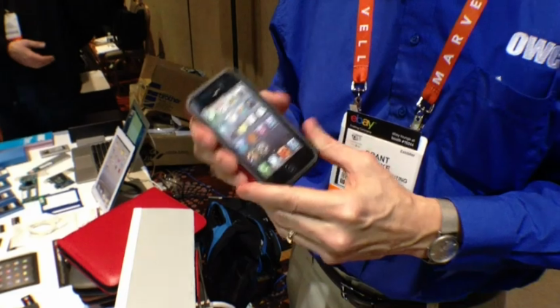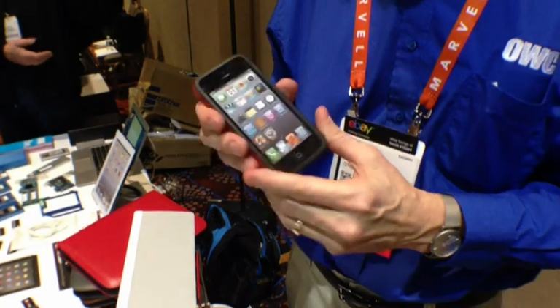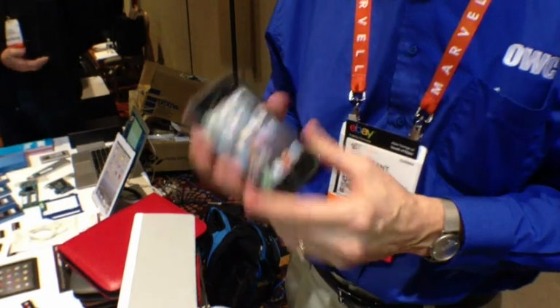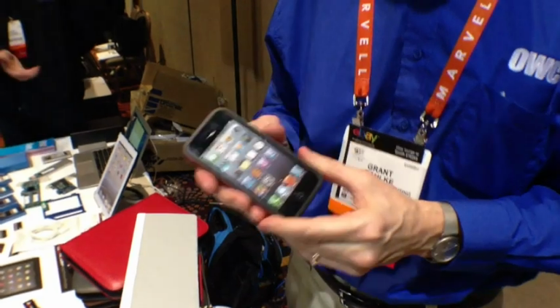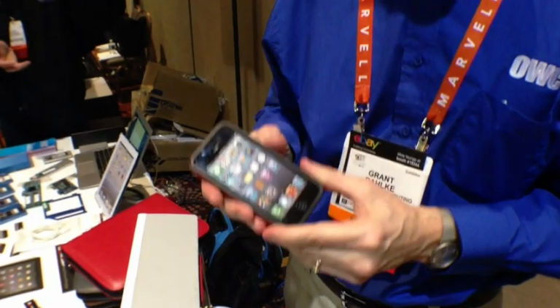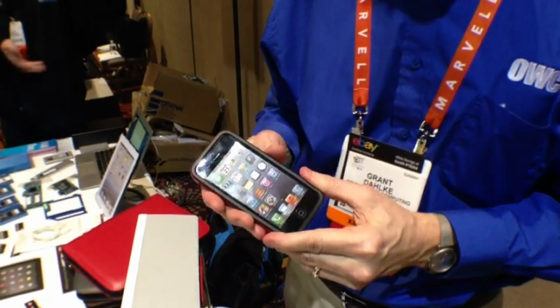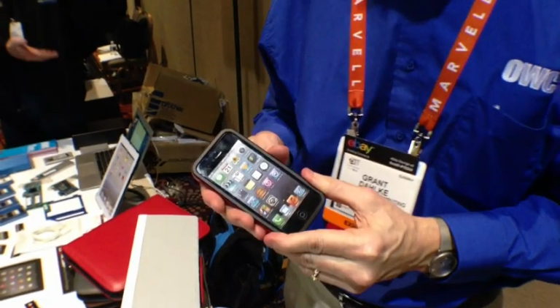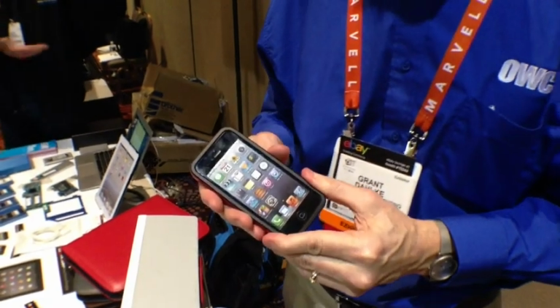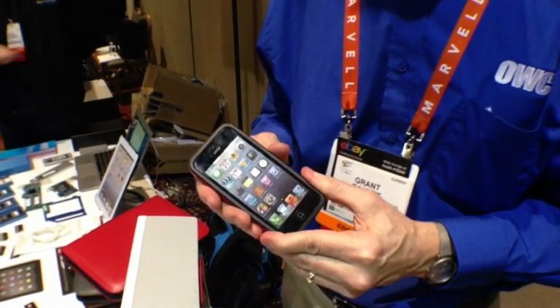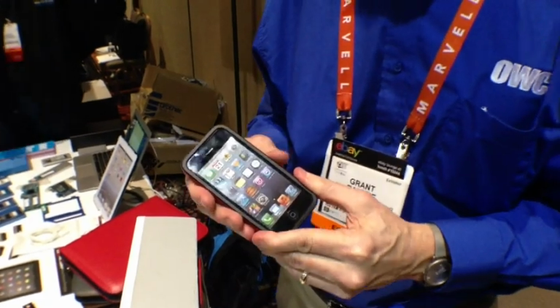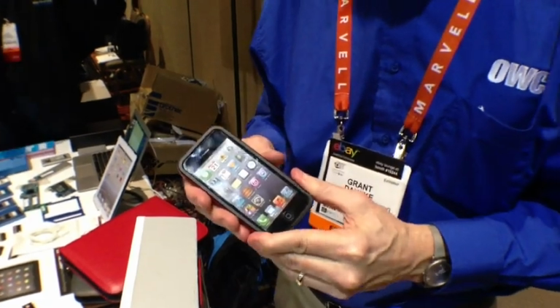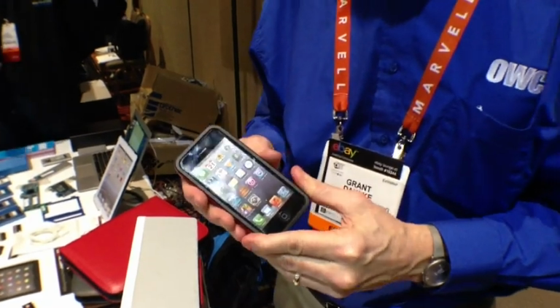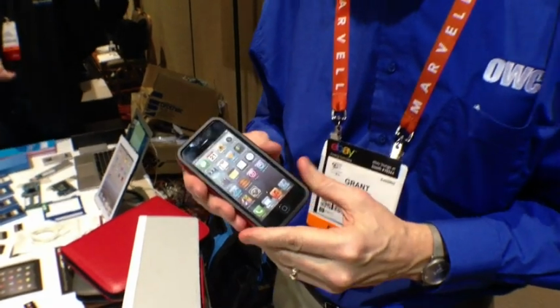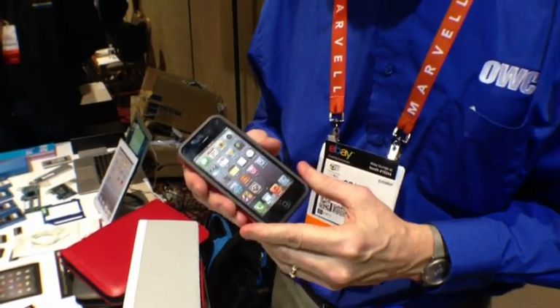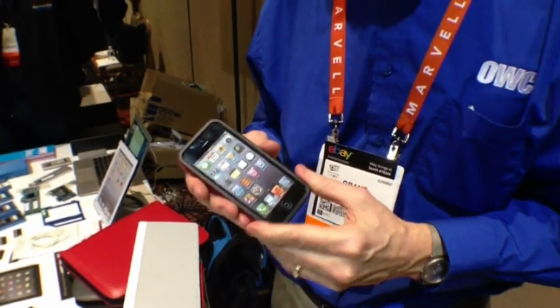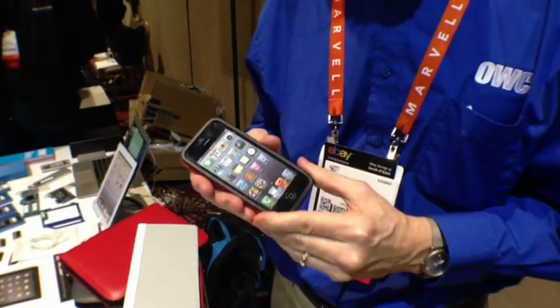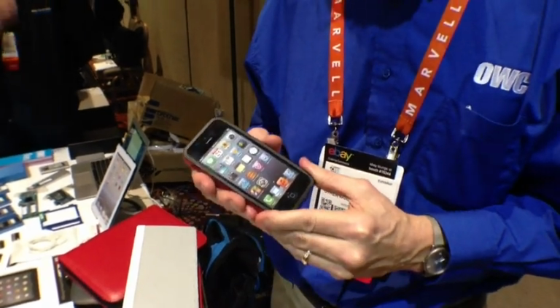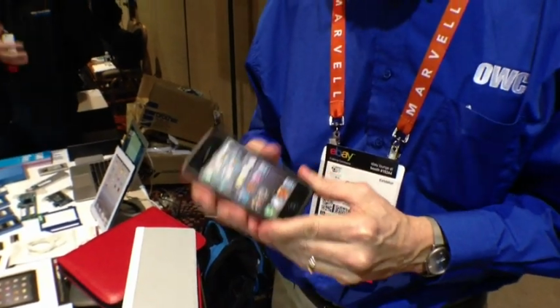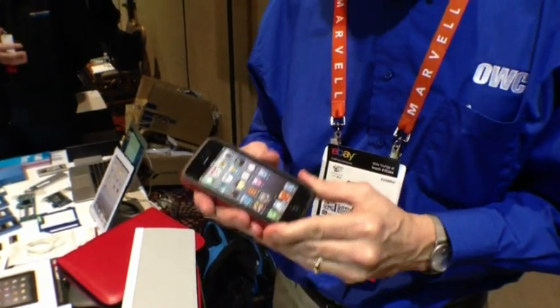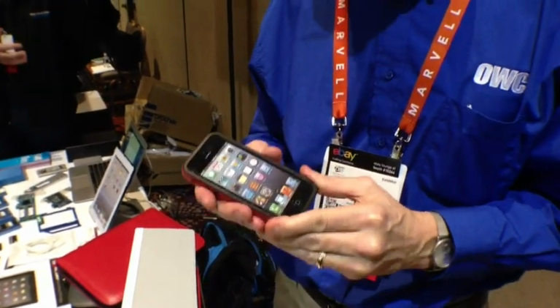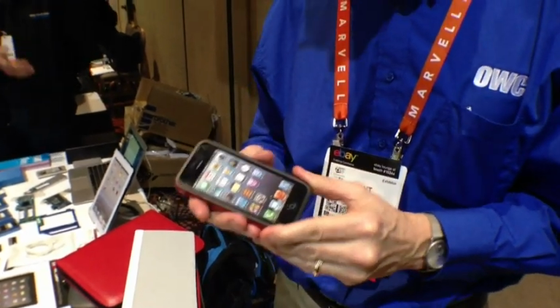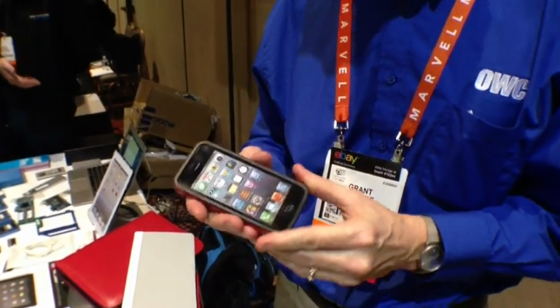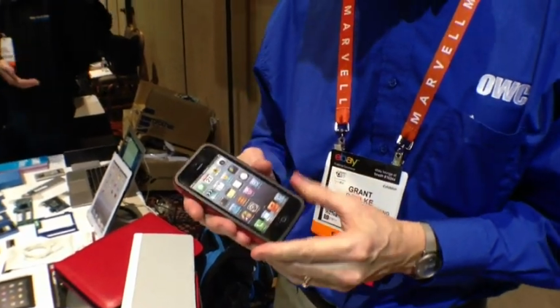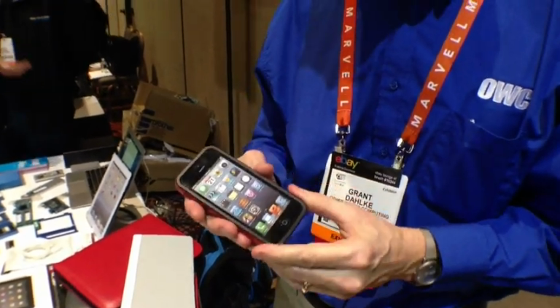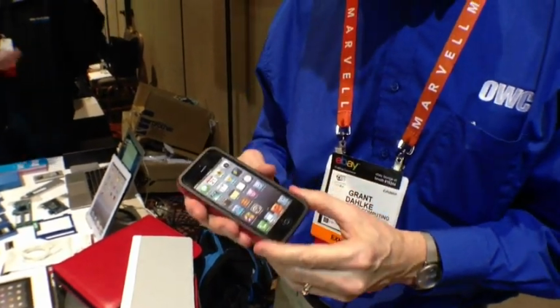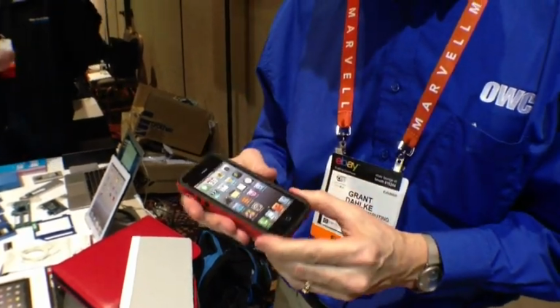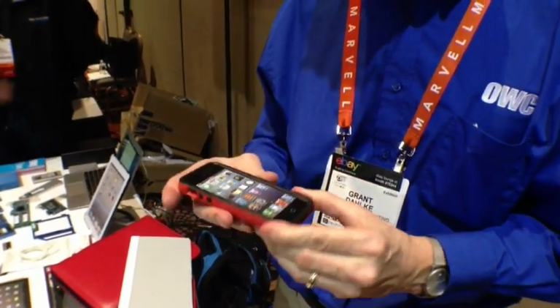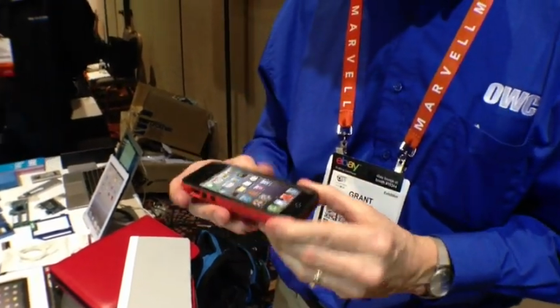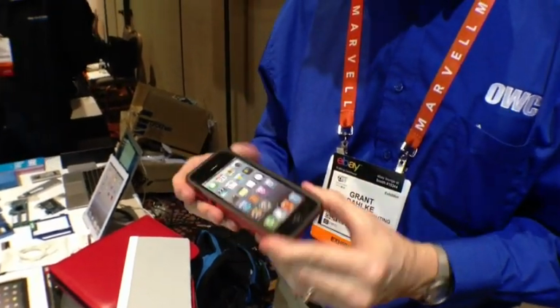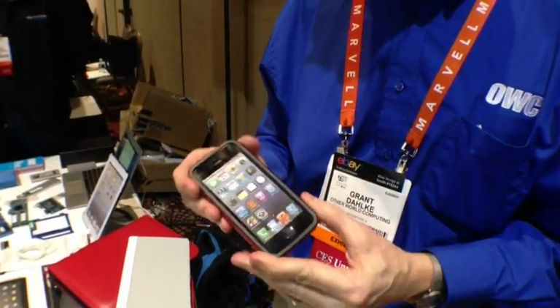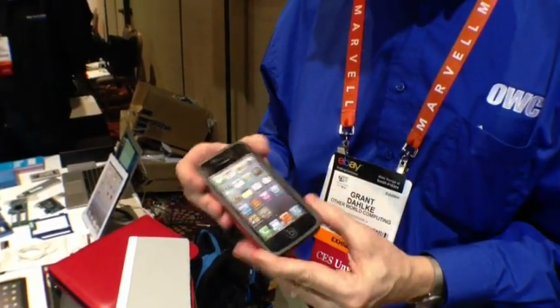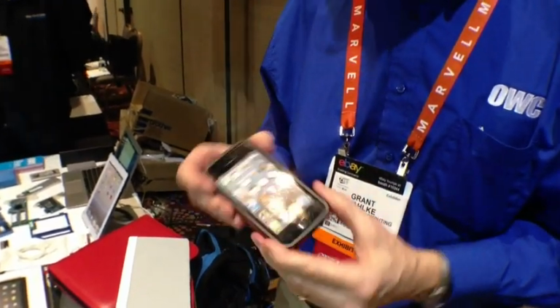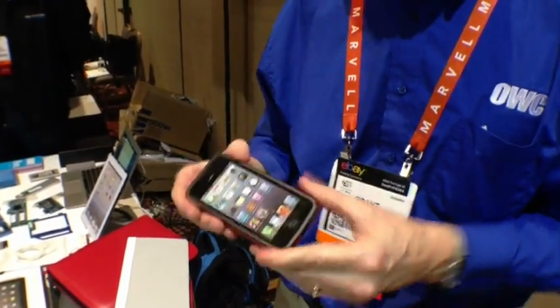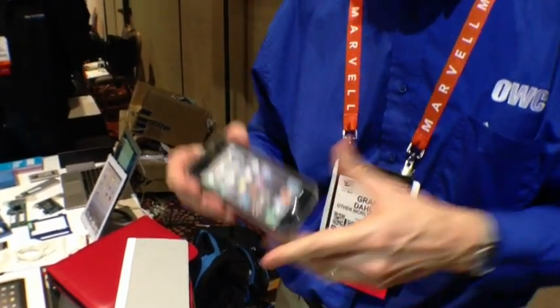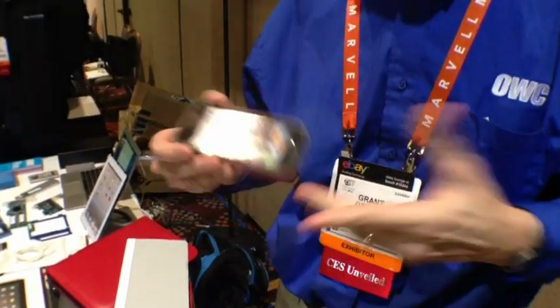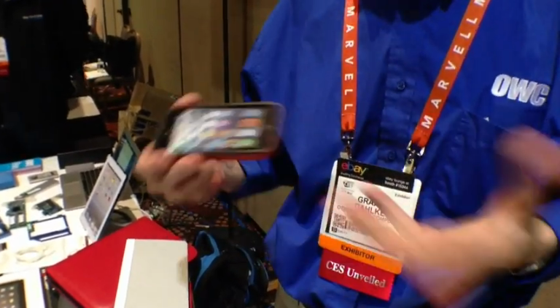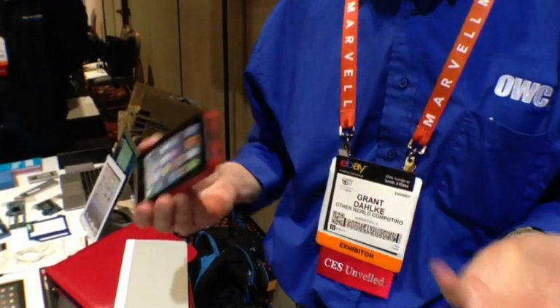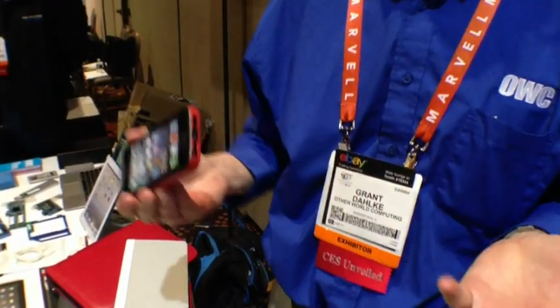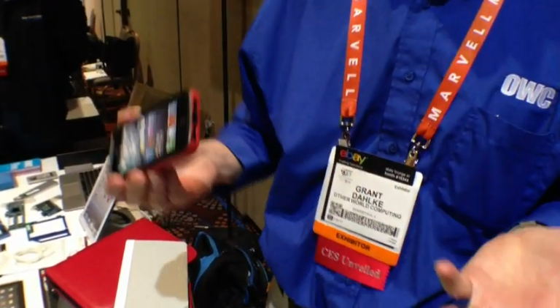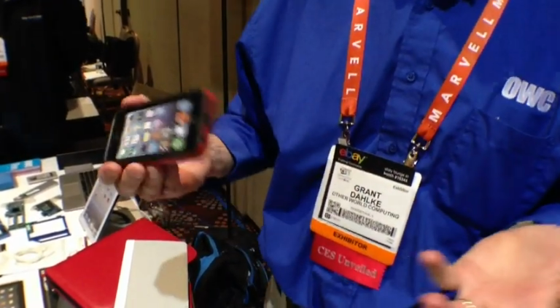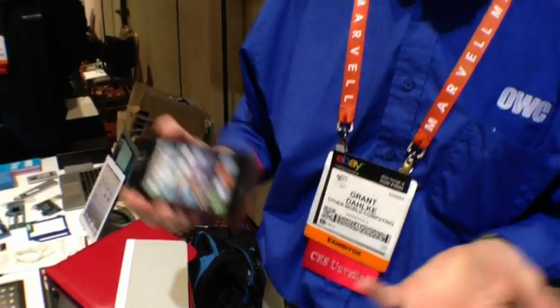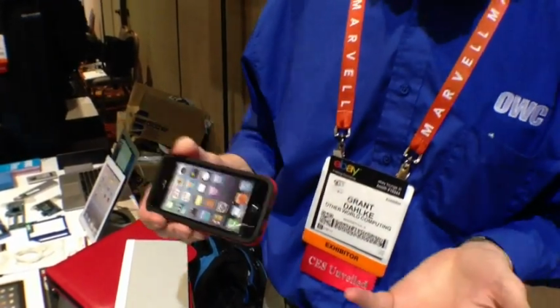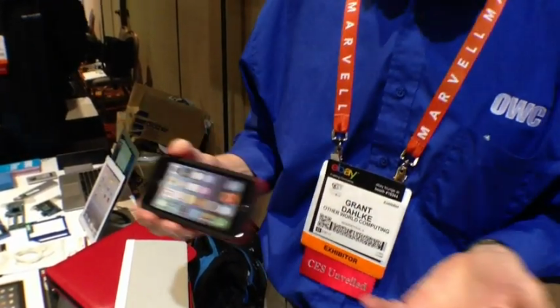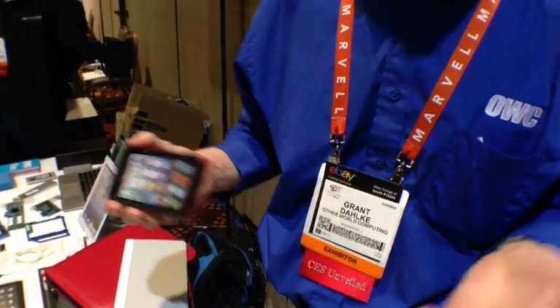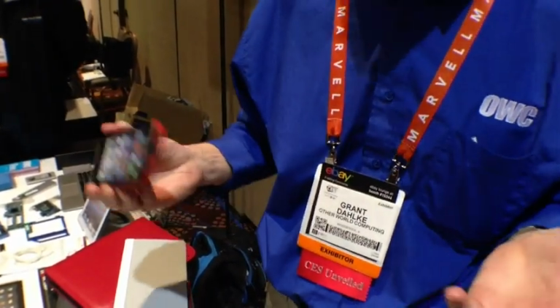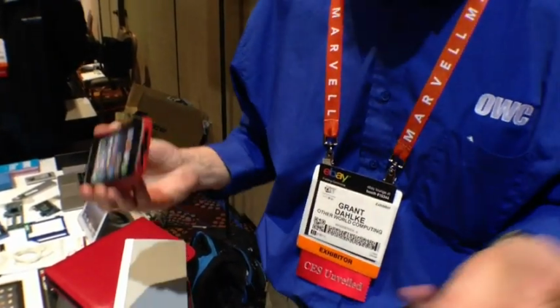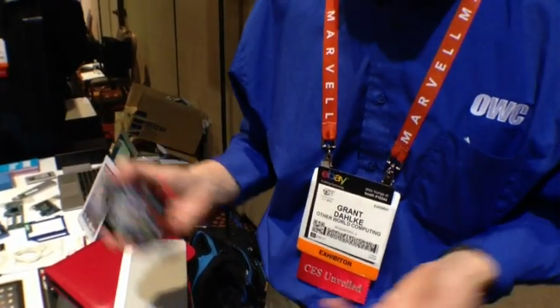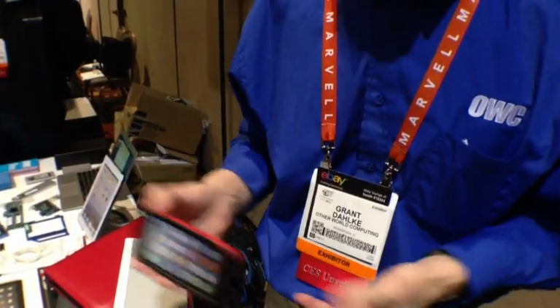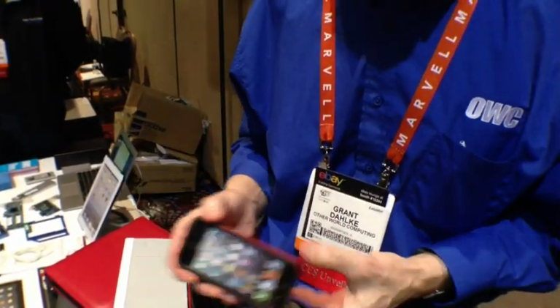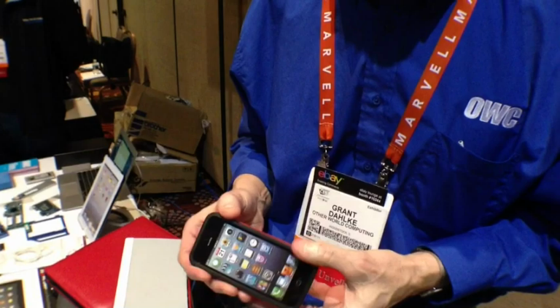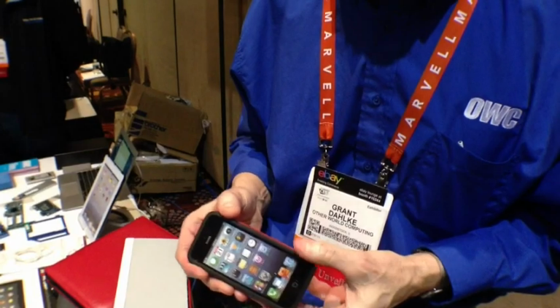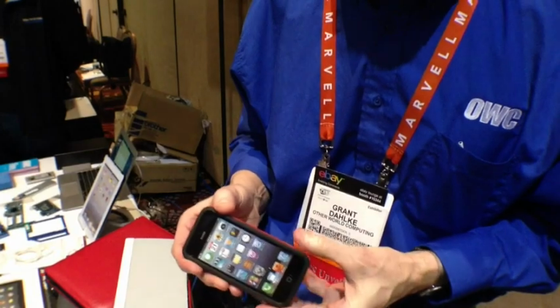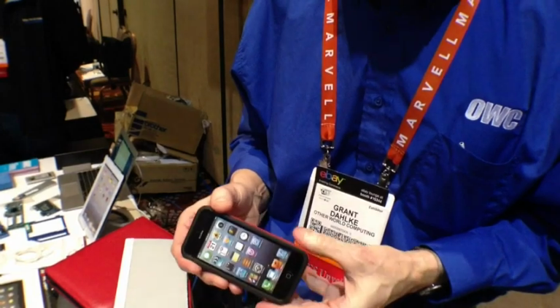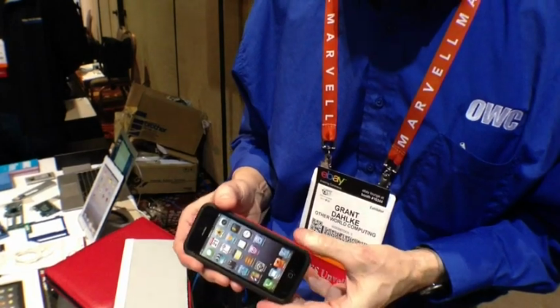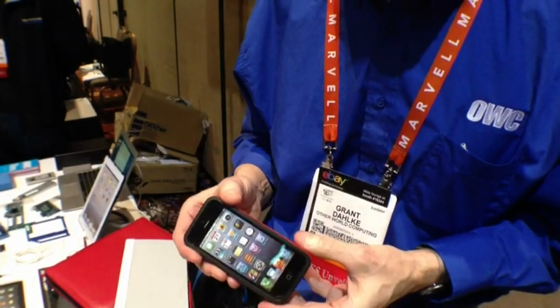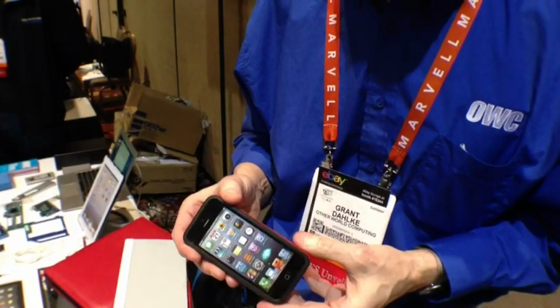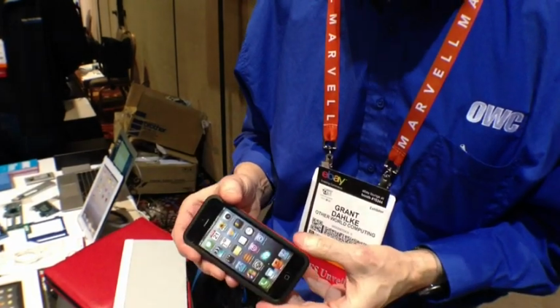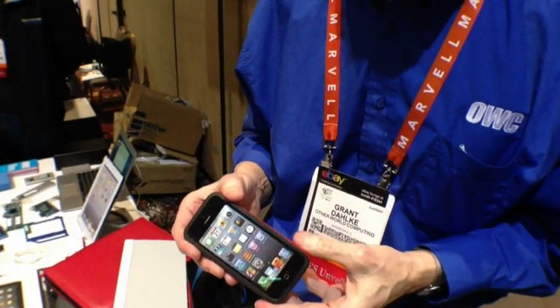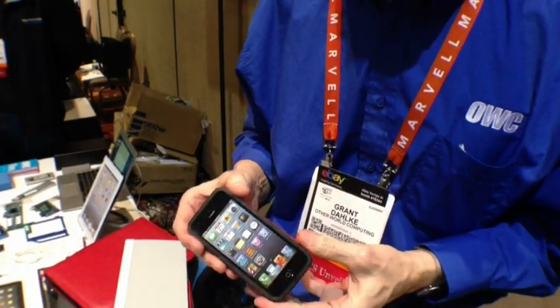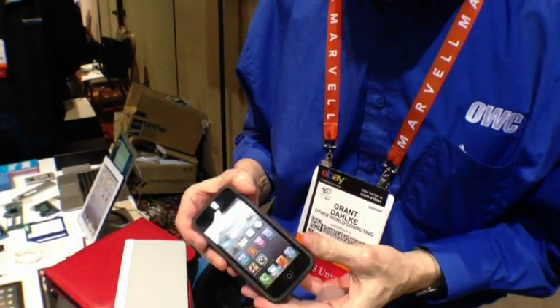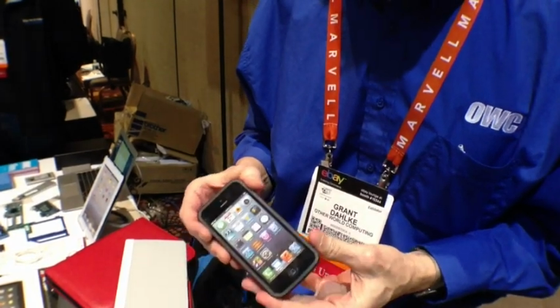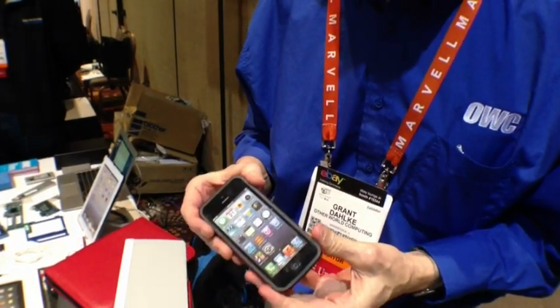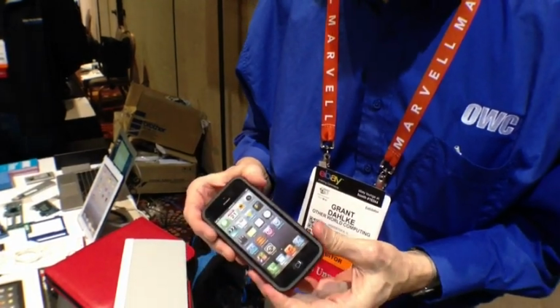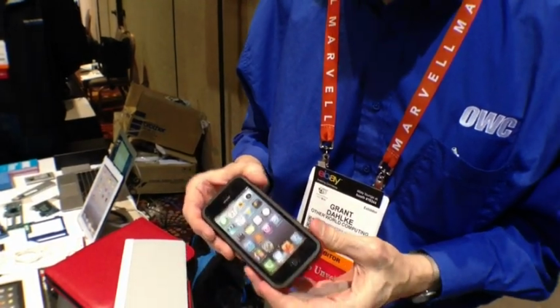It's the NuGuard KX. We're really excited about it, Xavier, and people say, well, okay, there's a million cases on the market. What's so great about this?